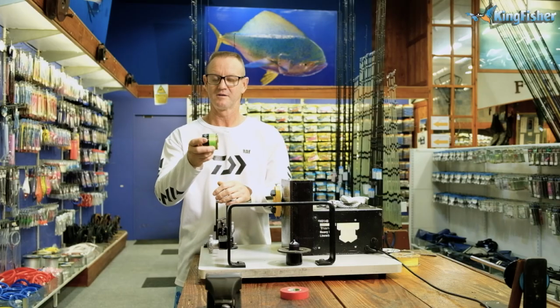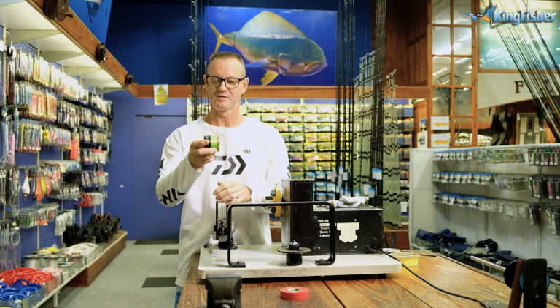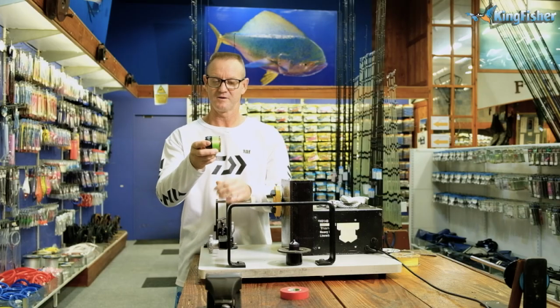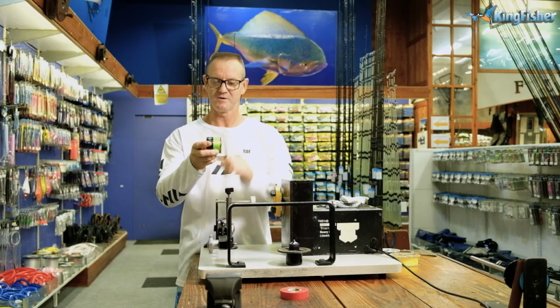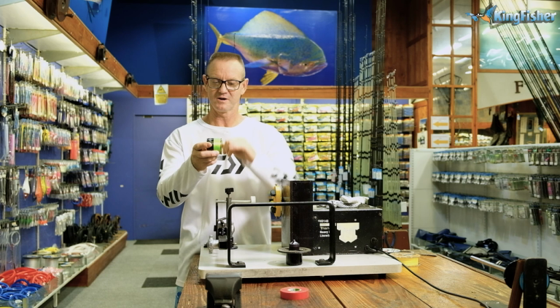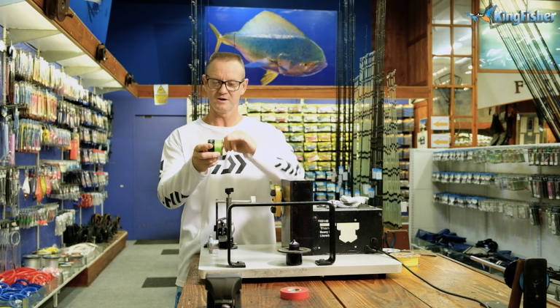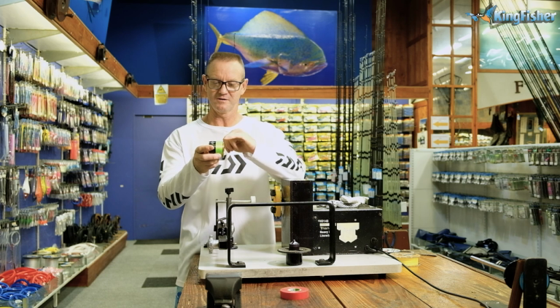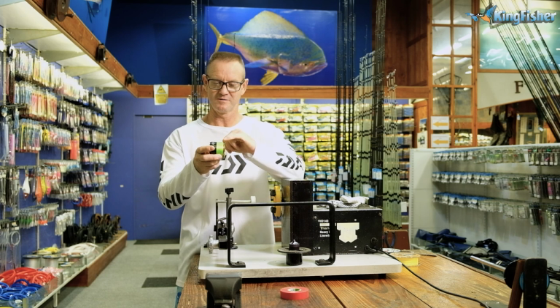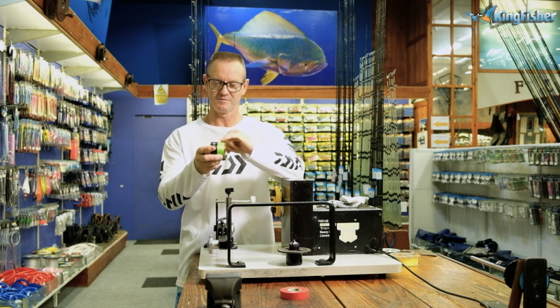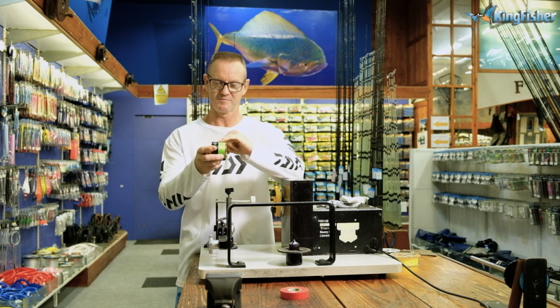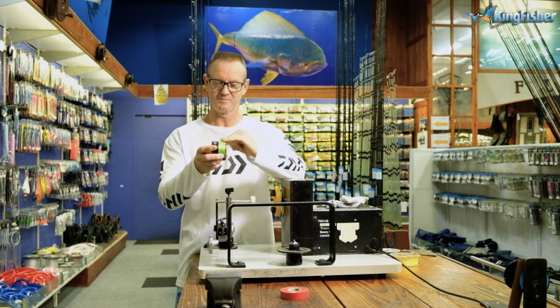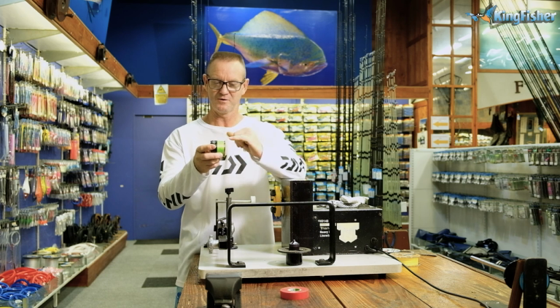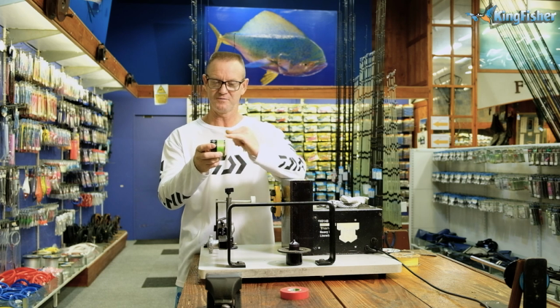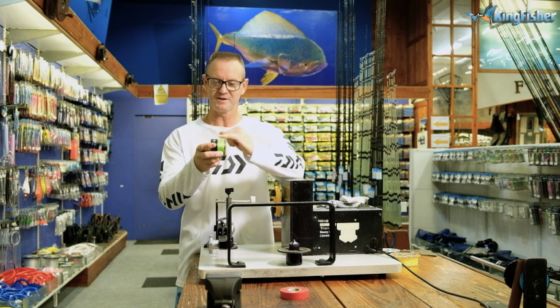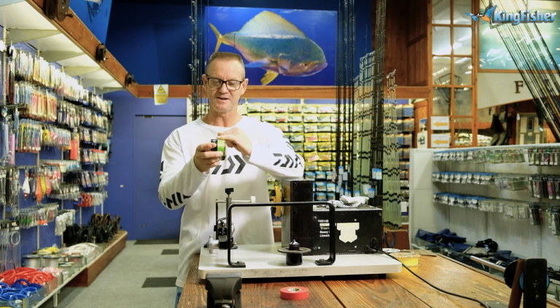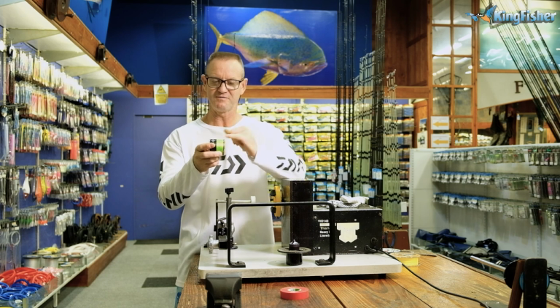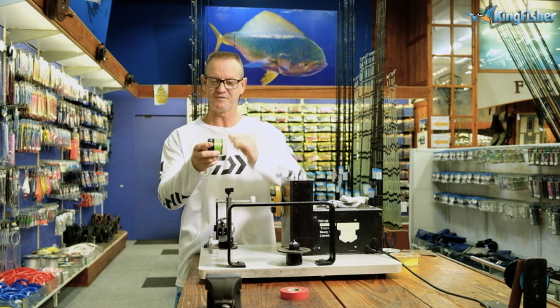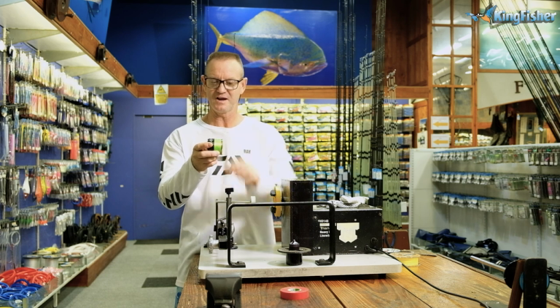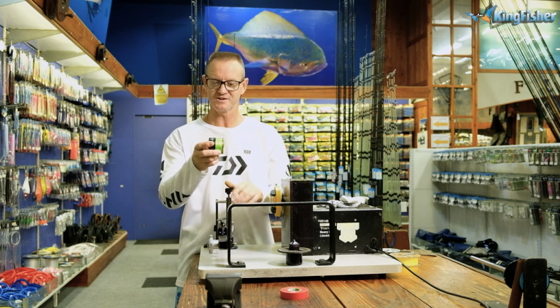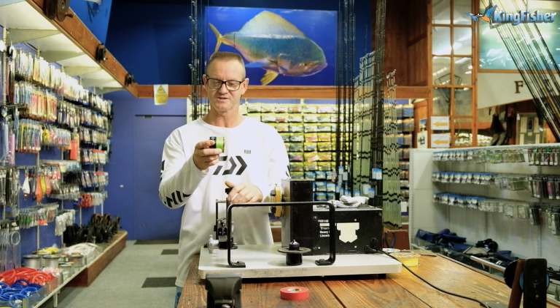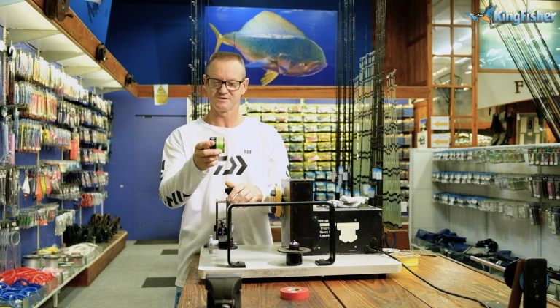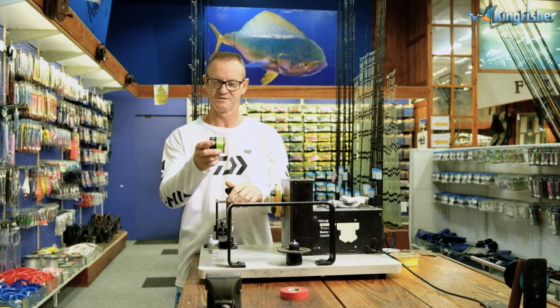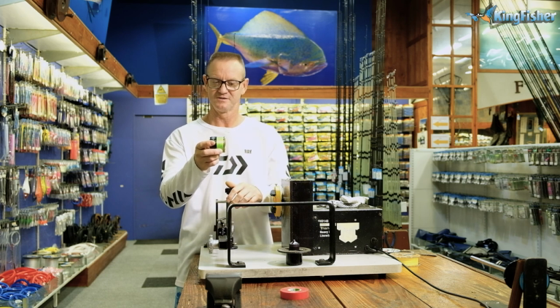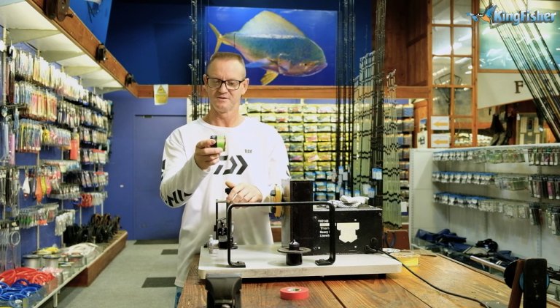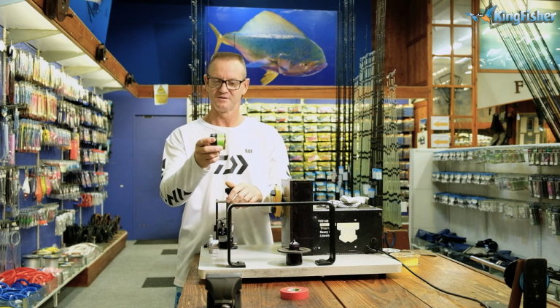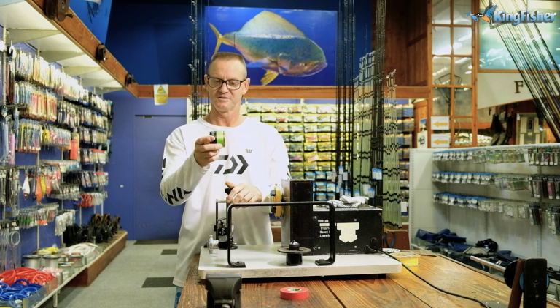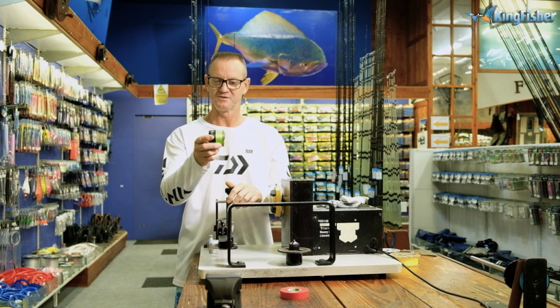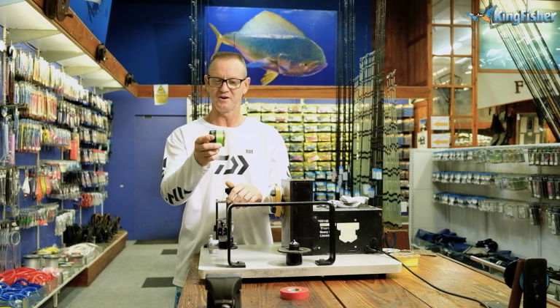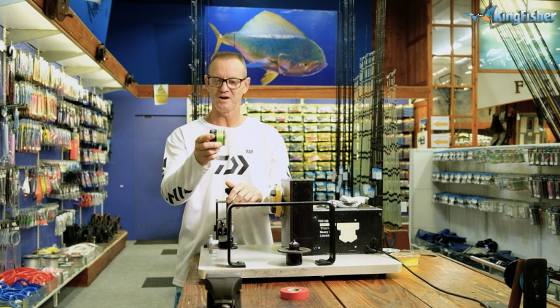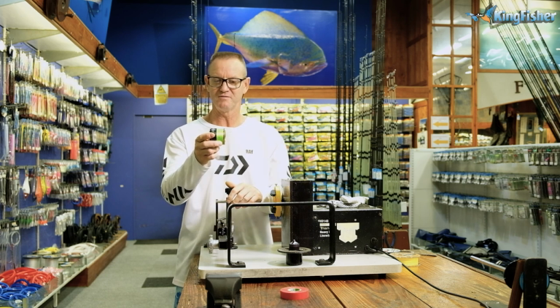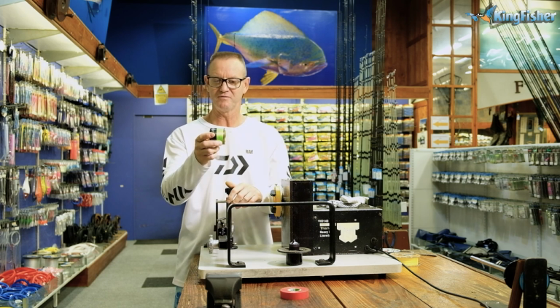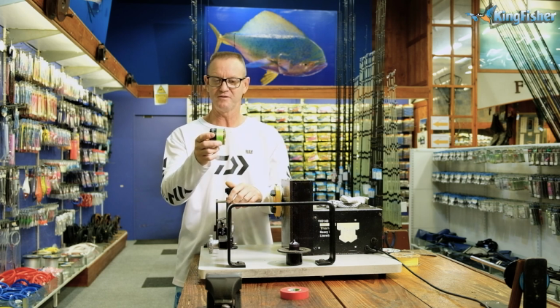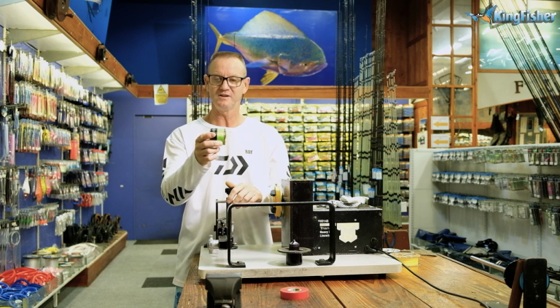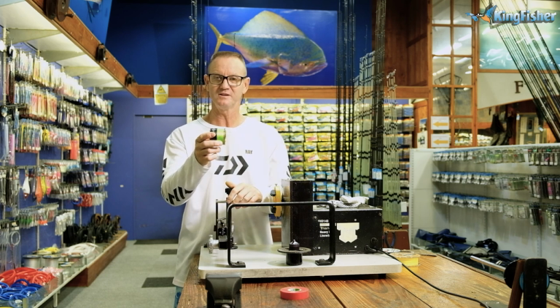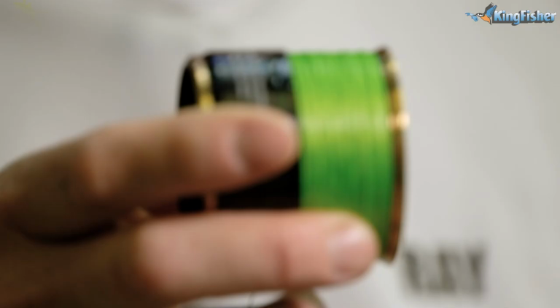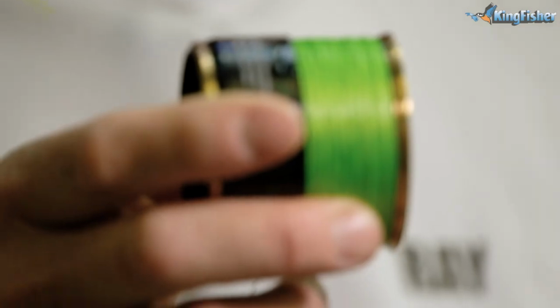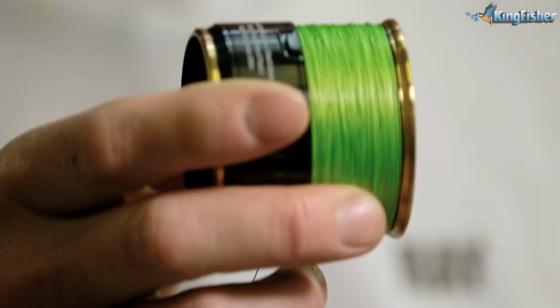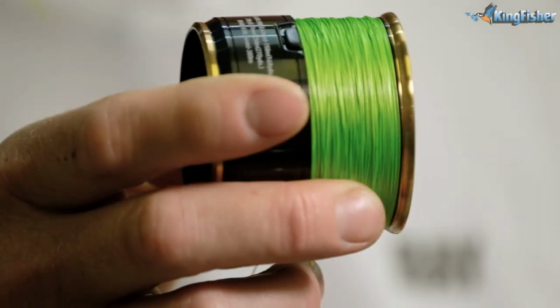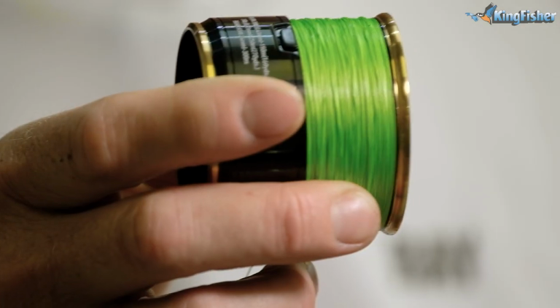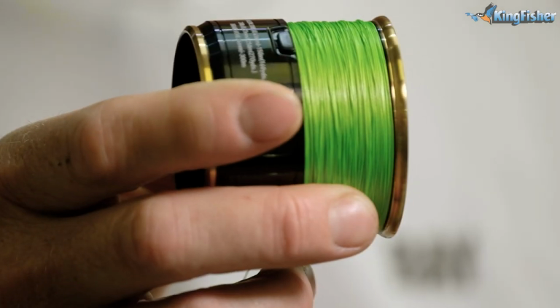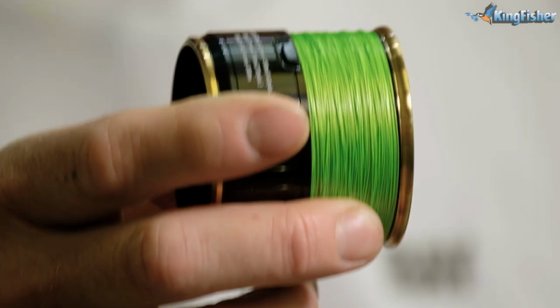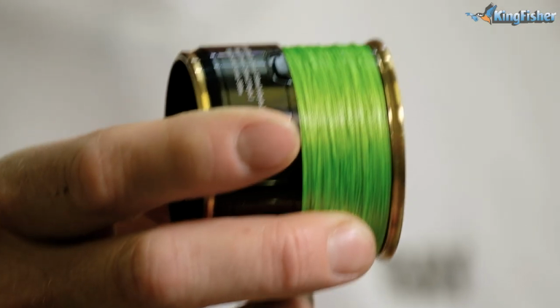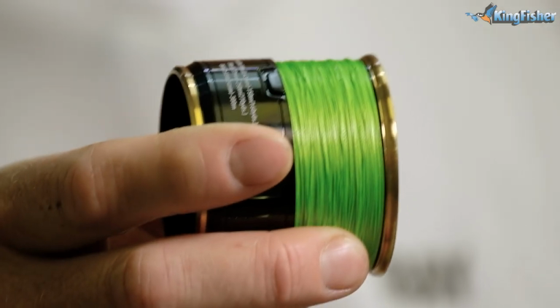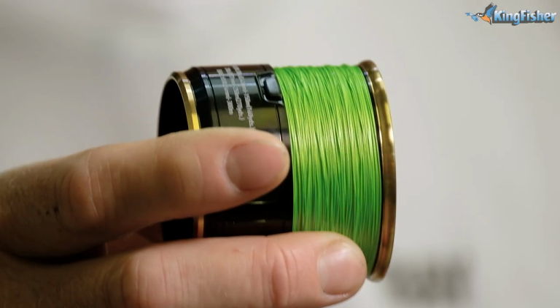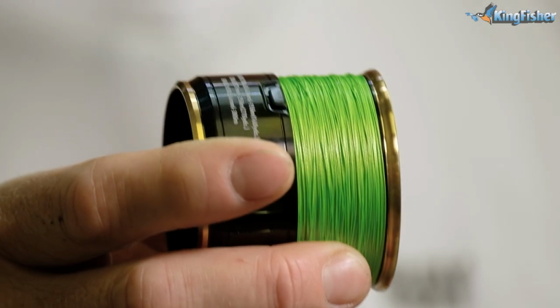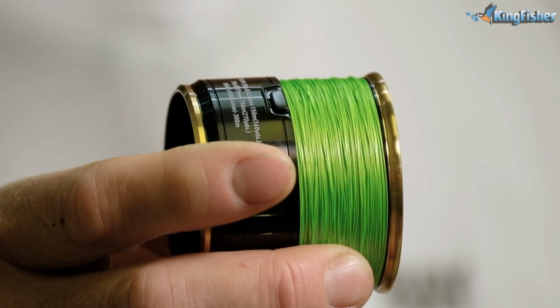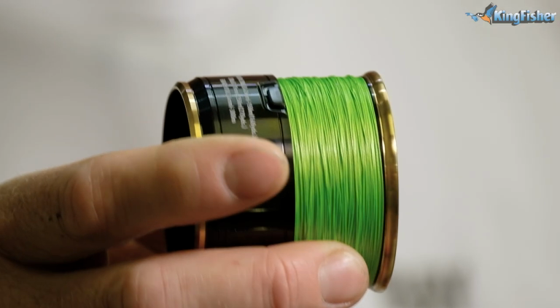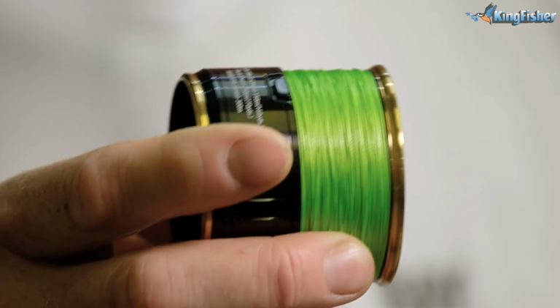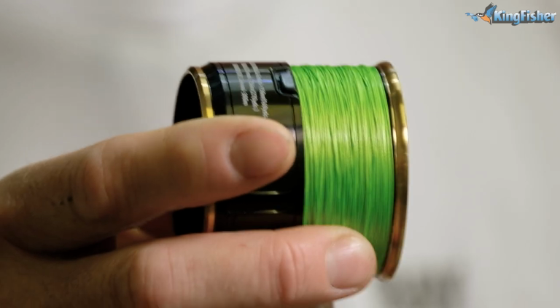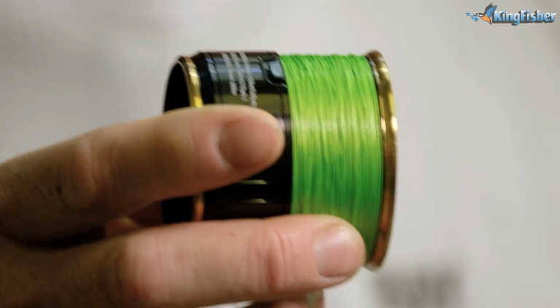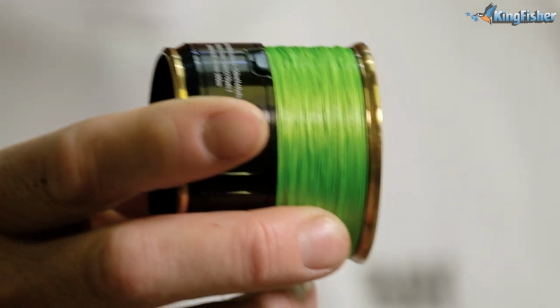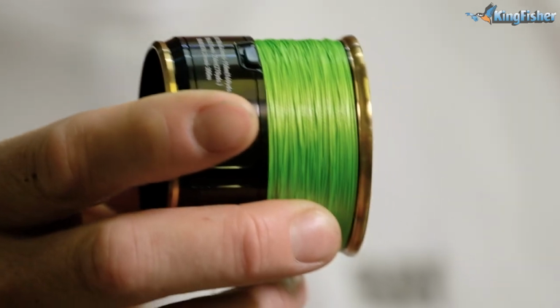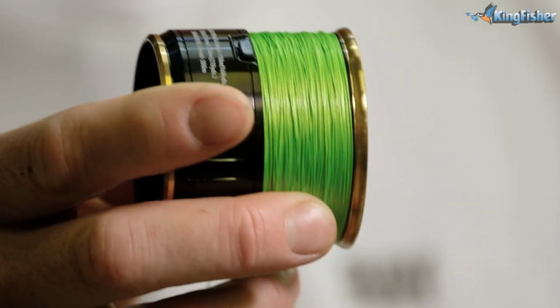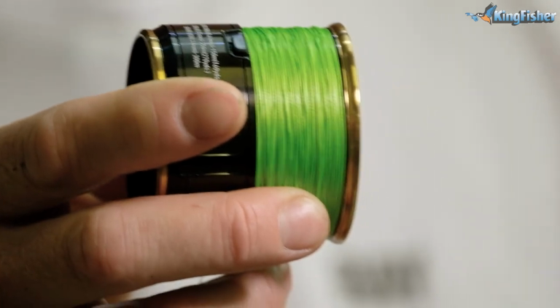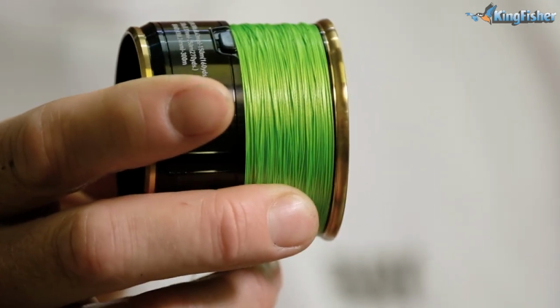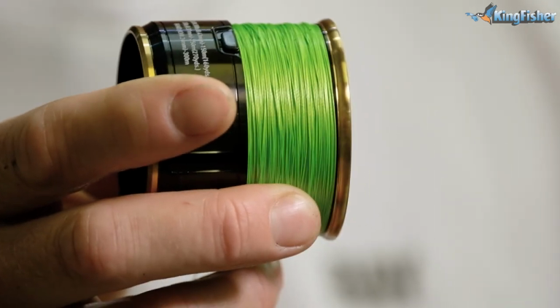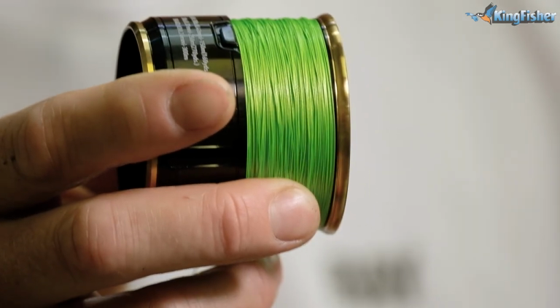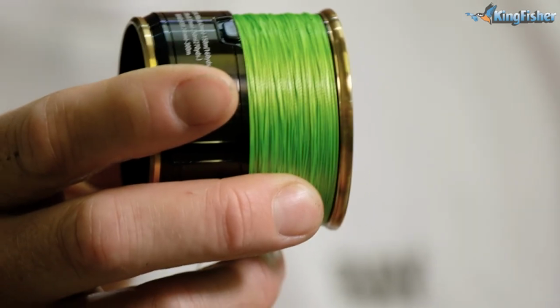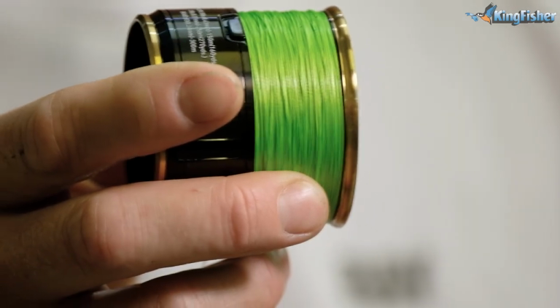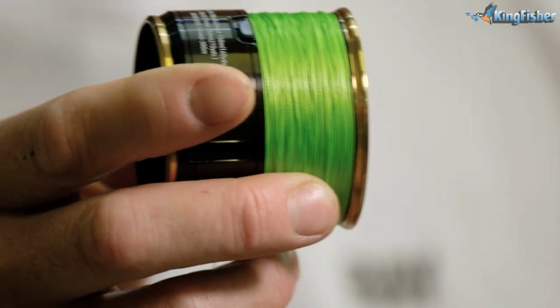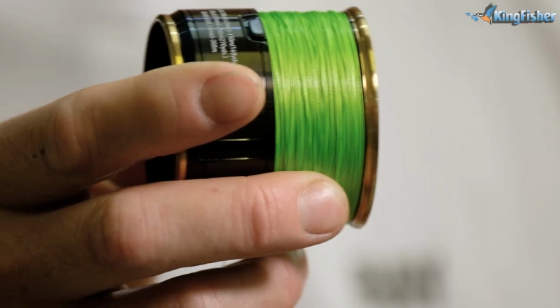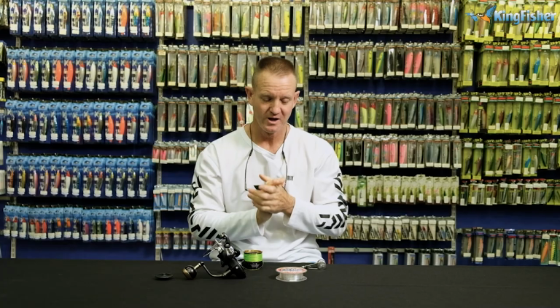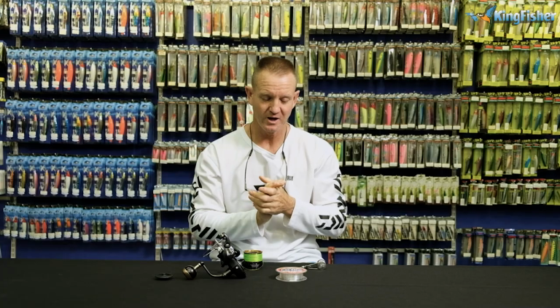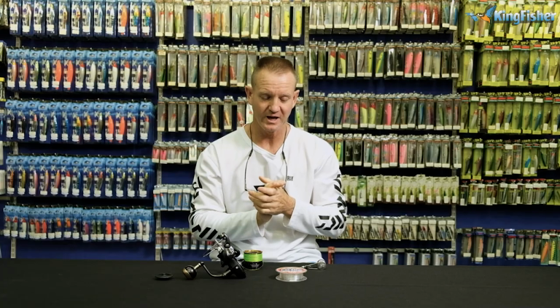There we go — perfectly flush. Not over-filled. Not under-filled. That's what it should look like.